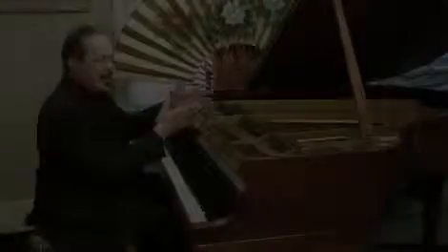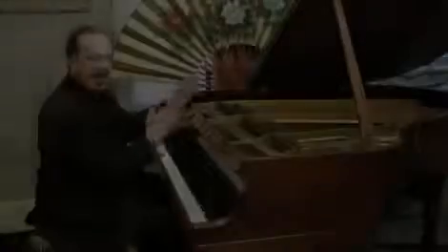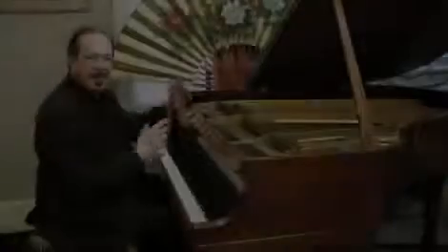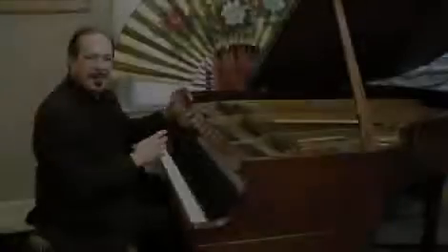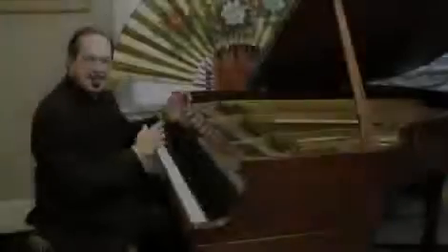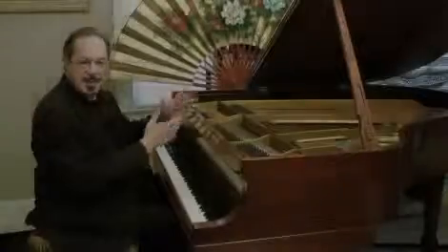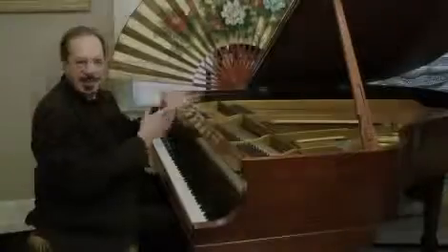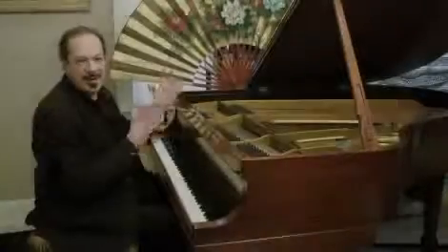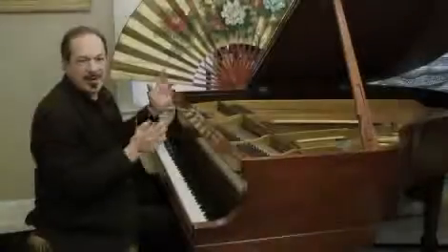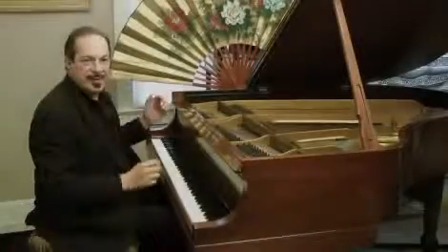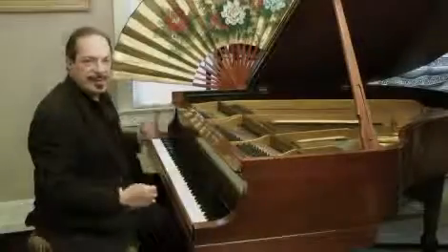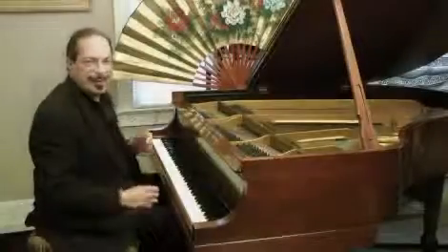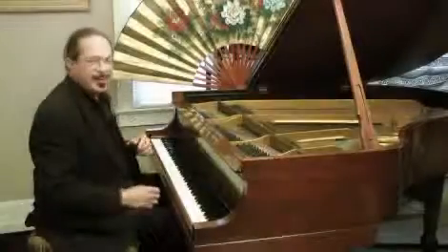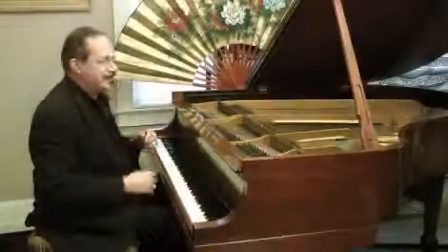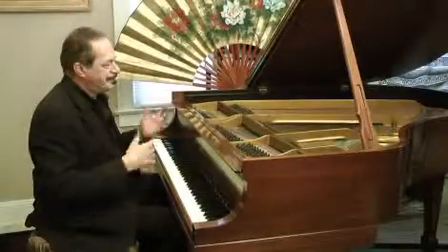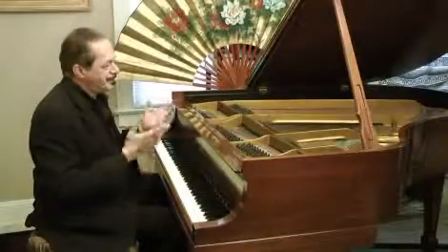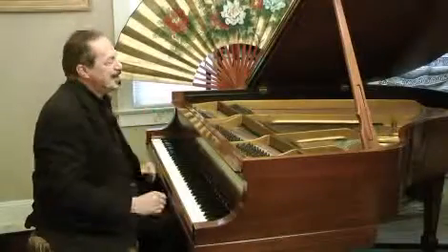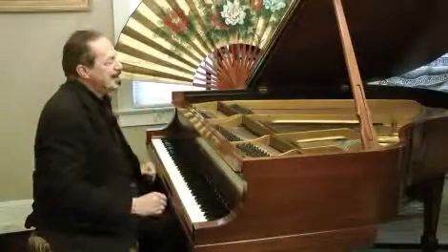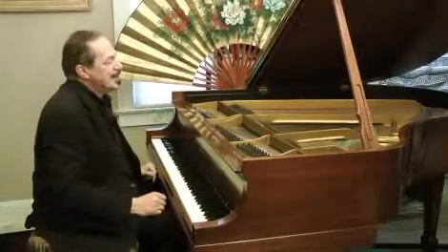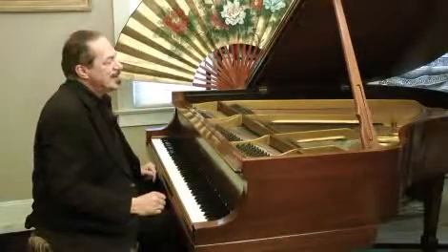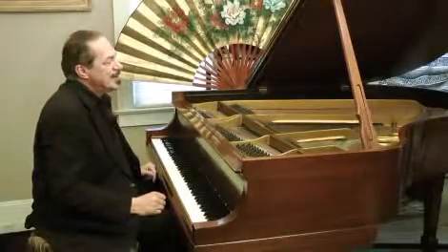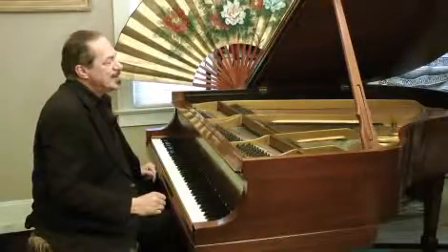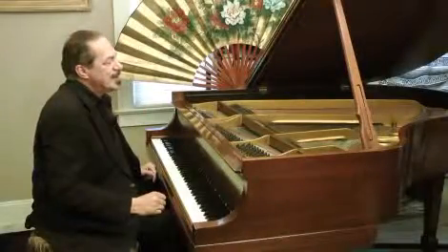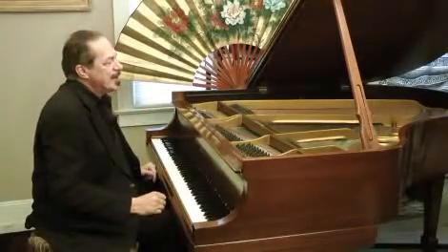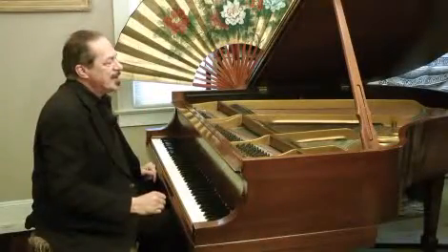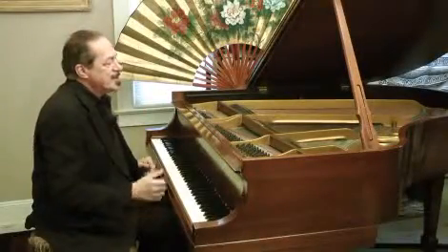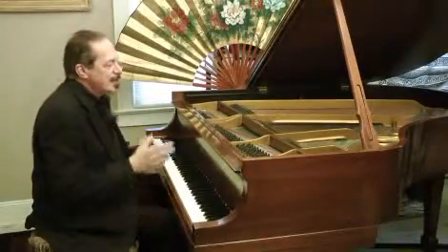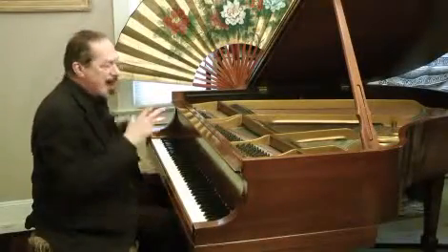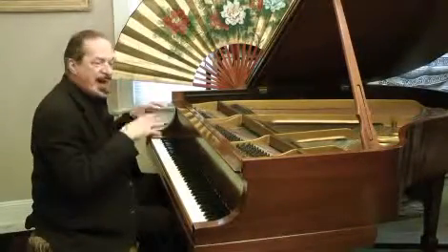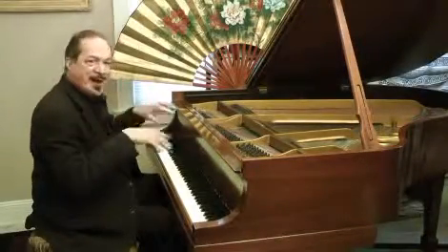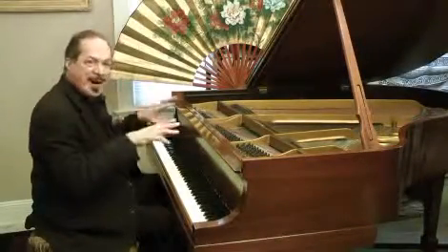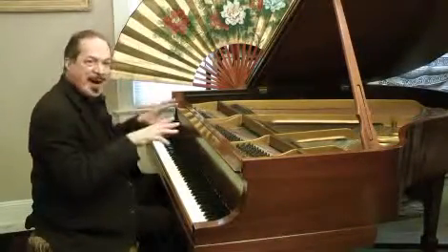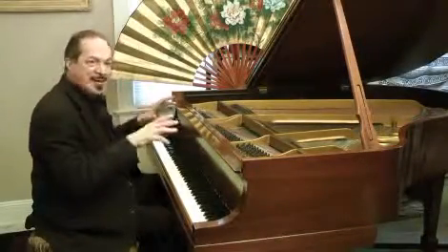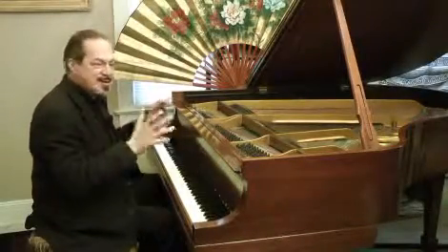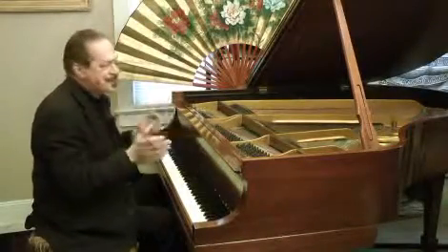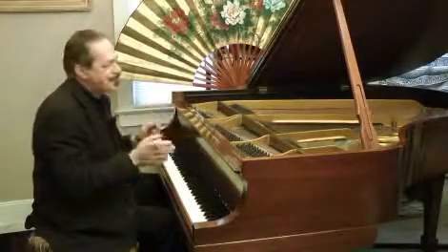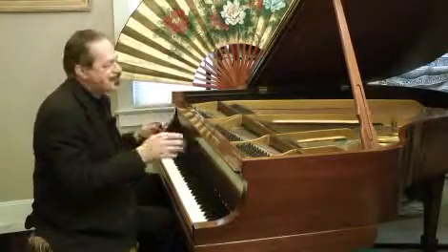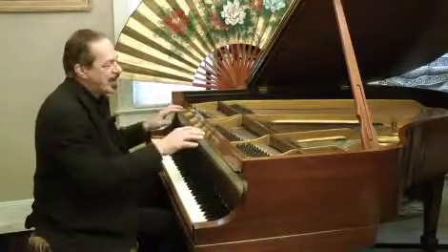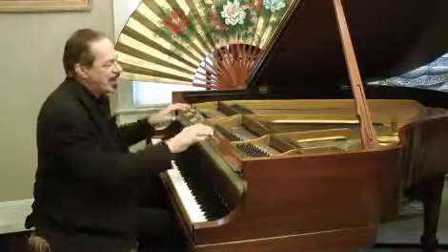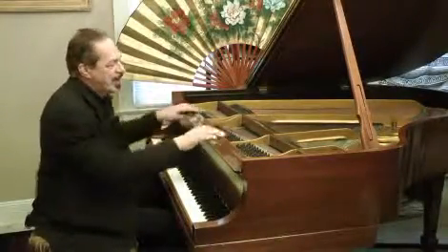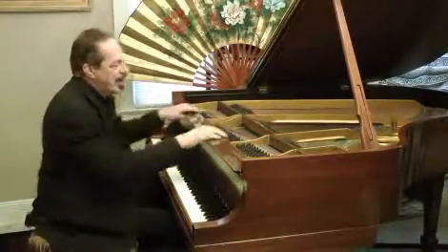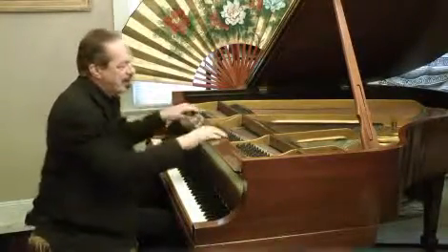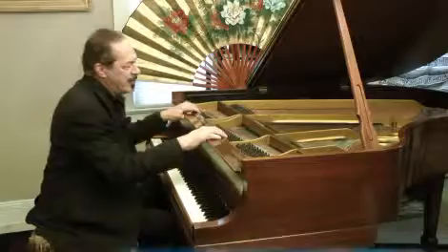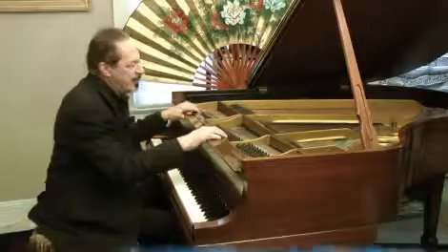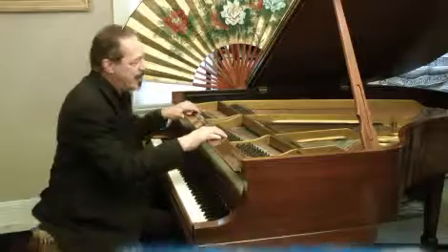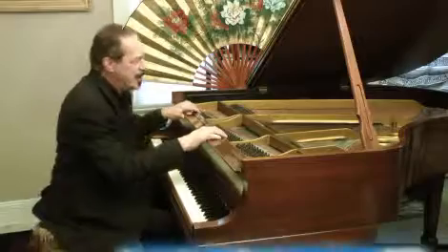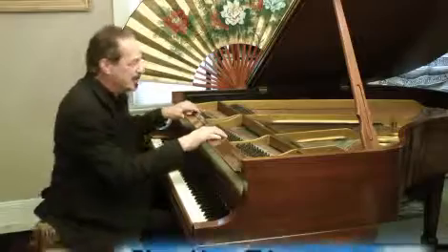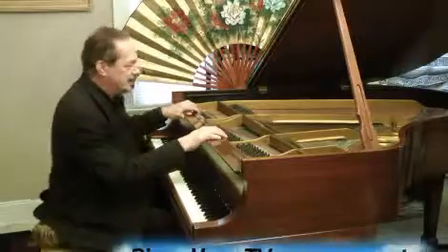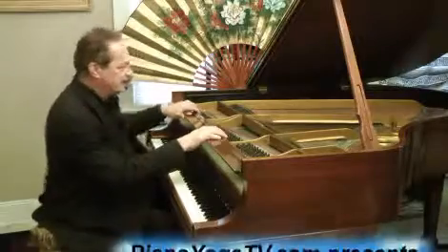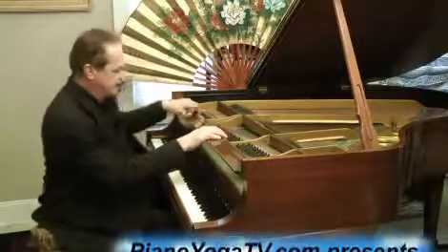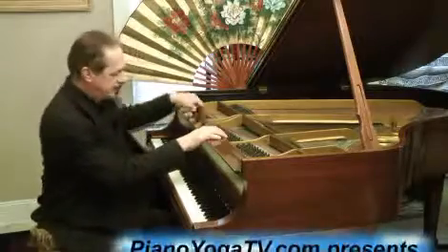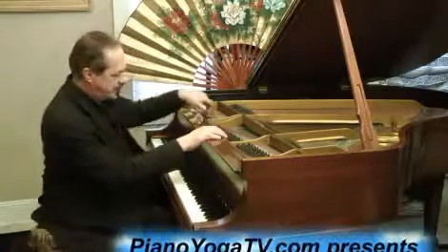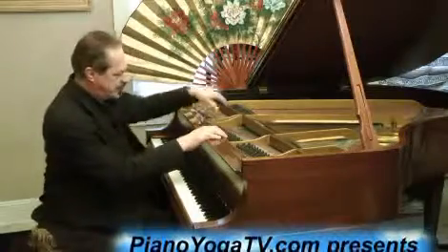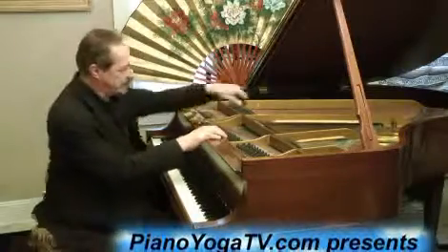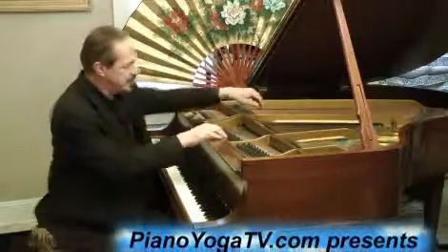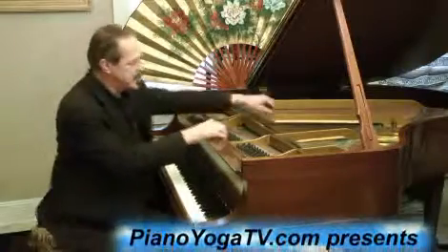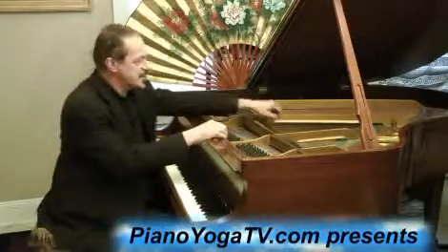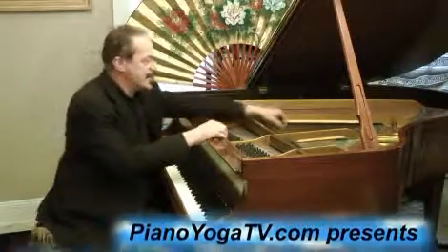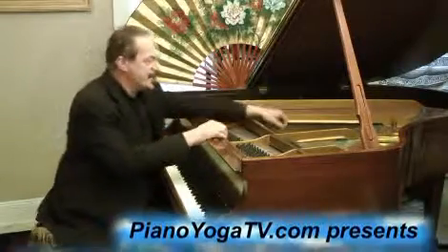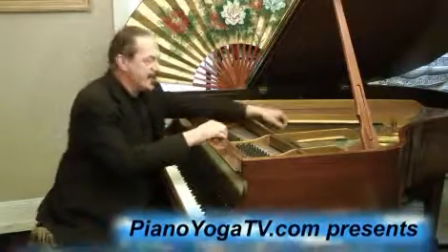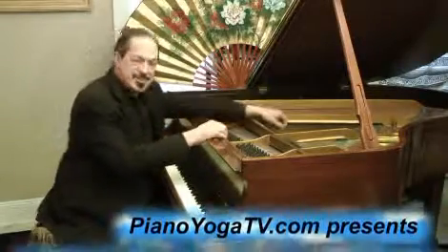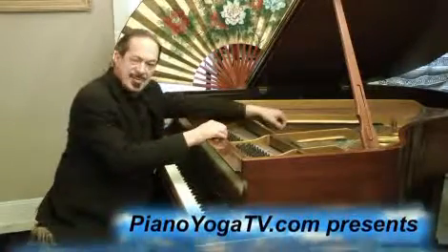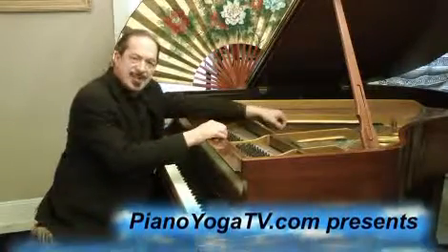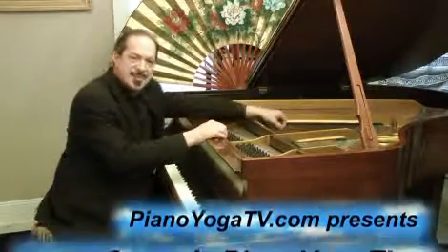Here's another thing you can do, something that's a little out of the box, and that would be to just play the strings.